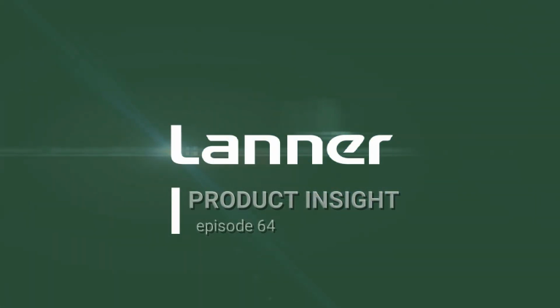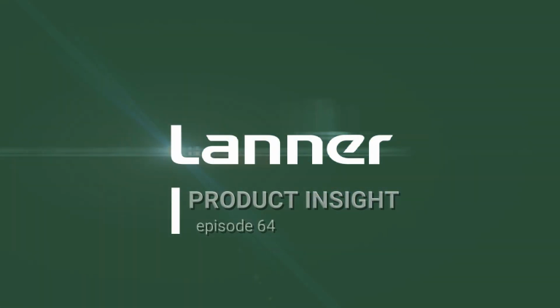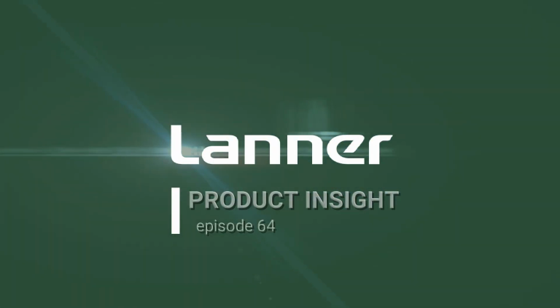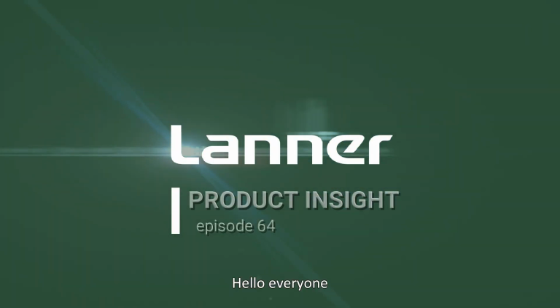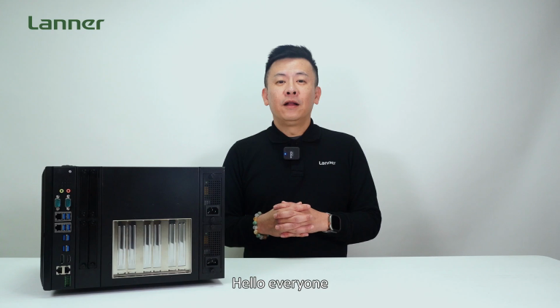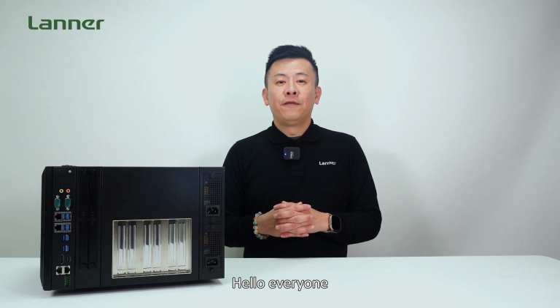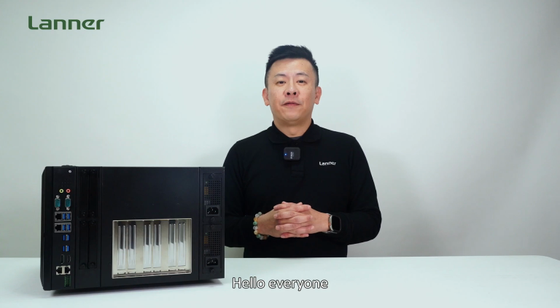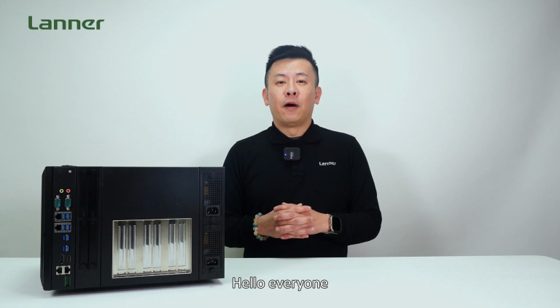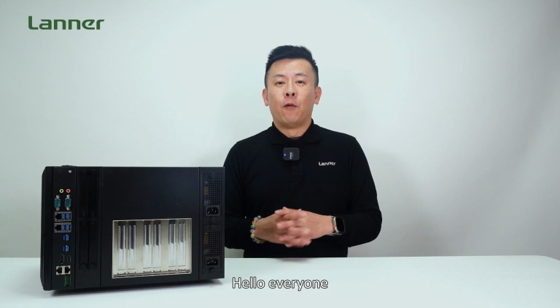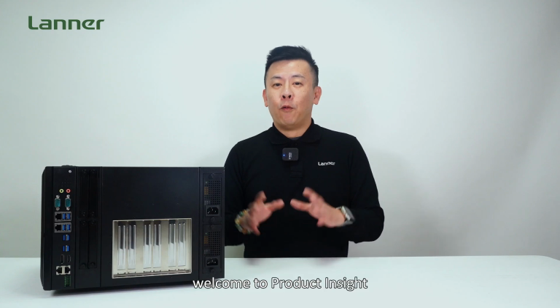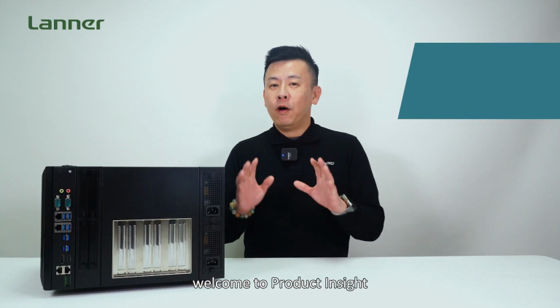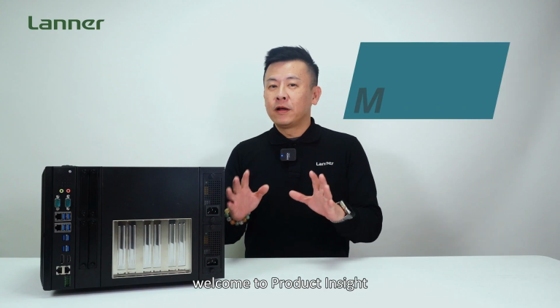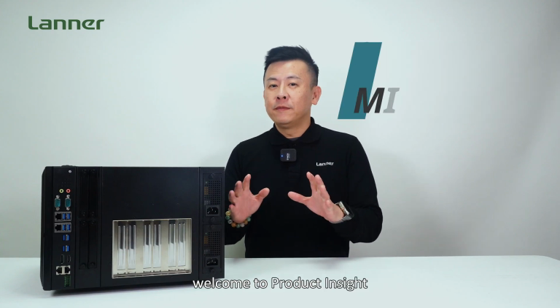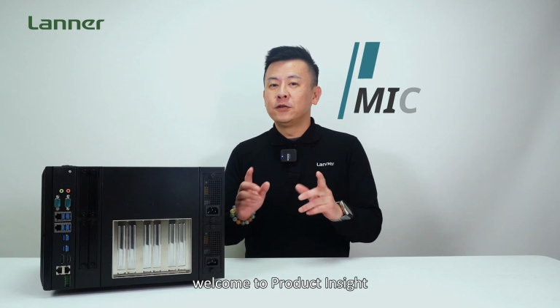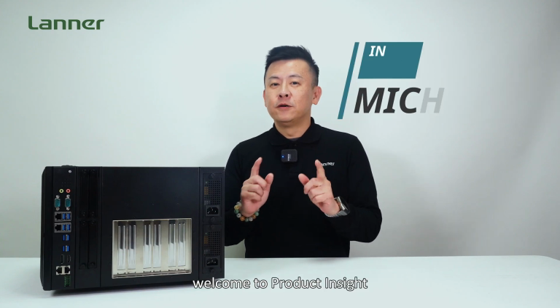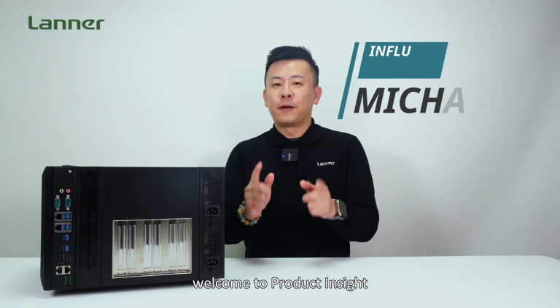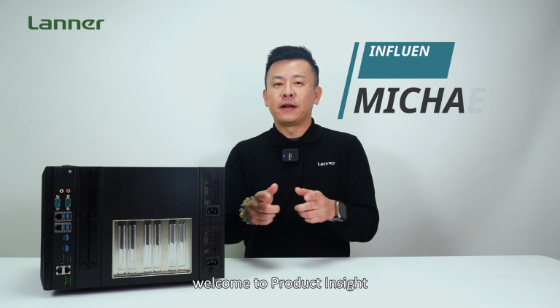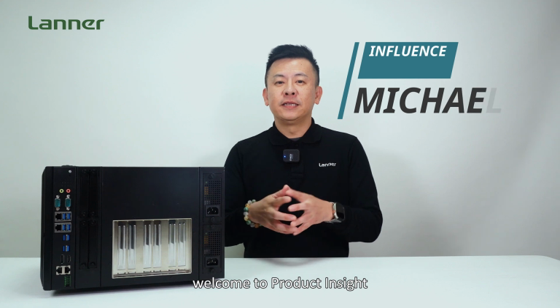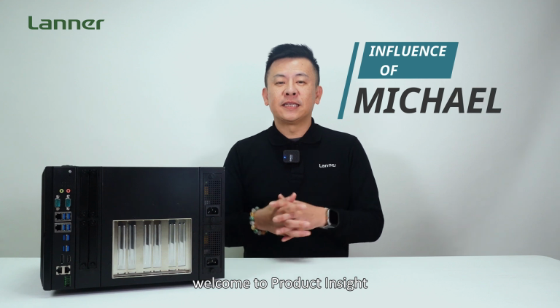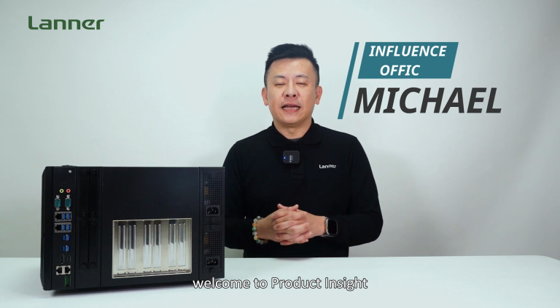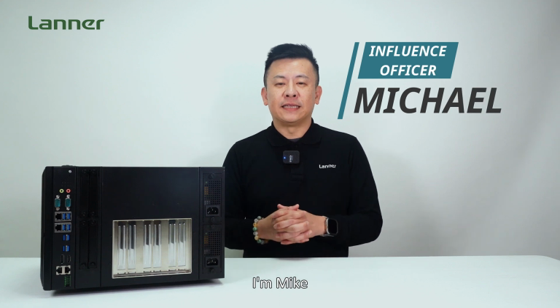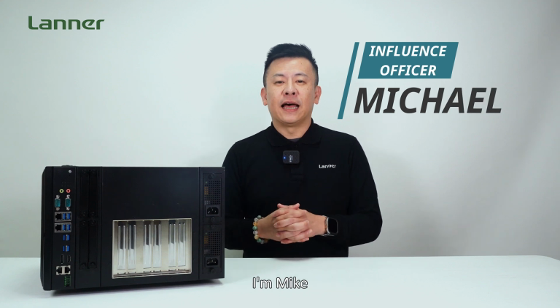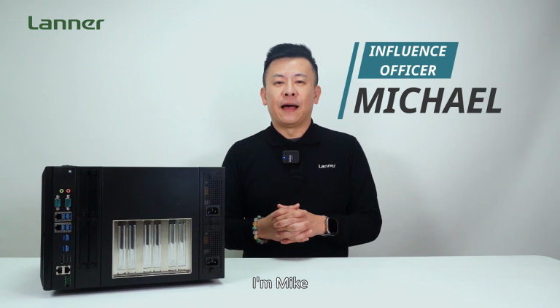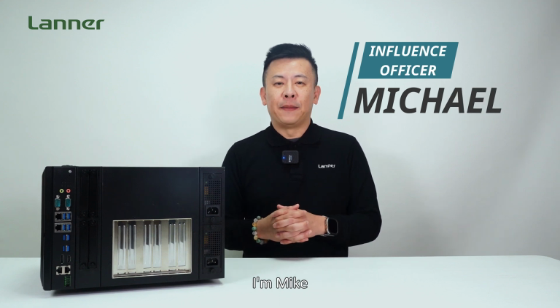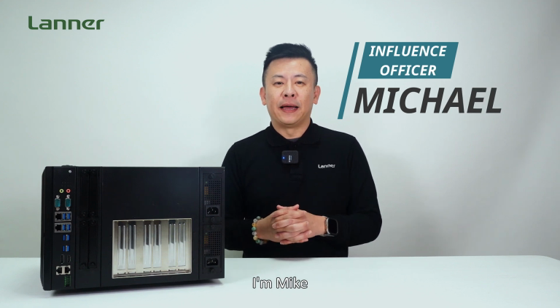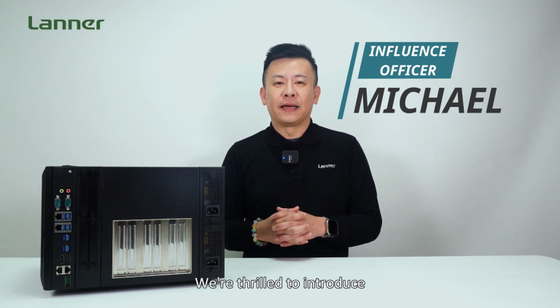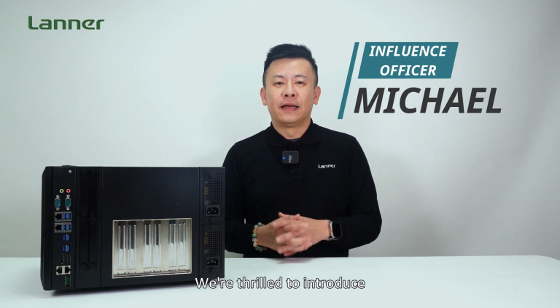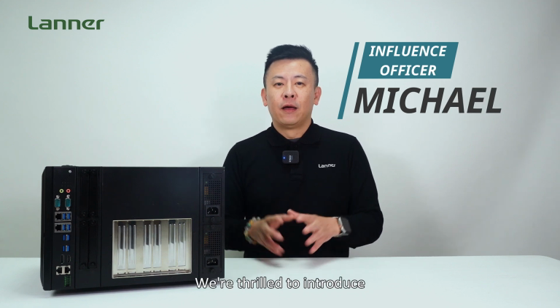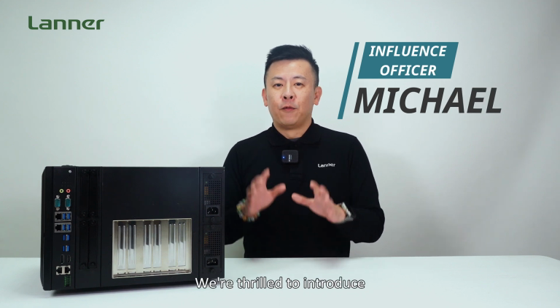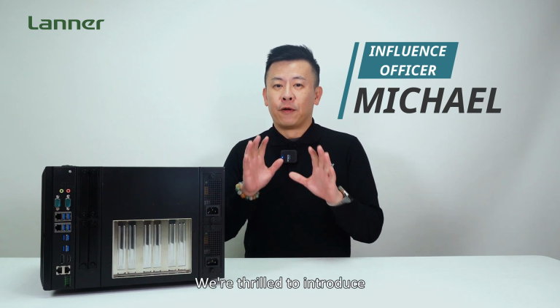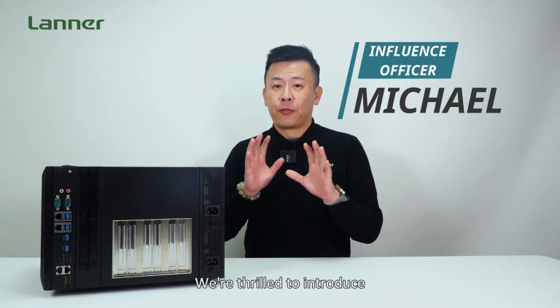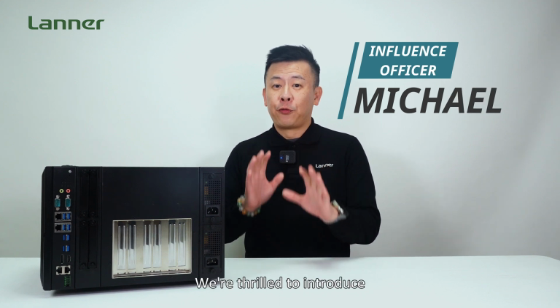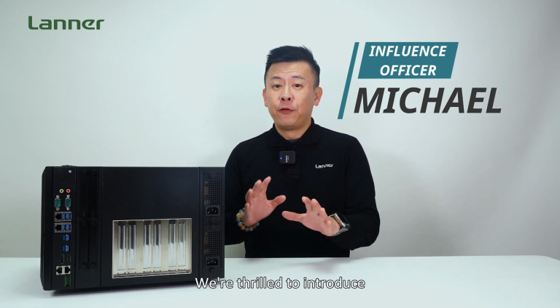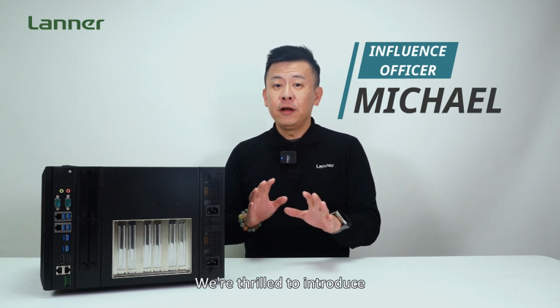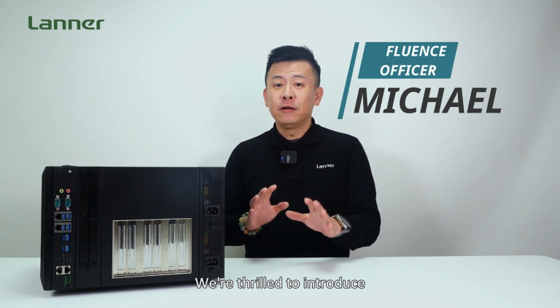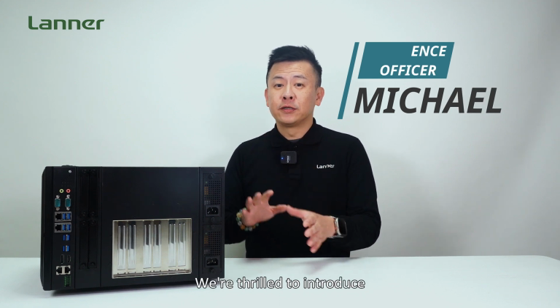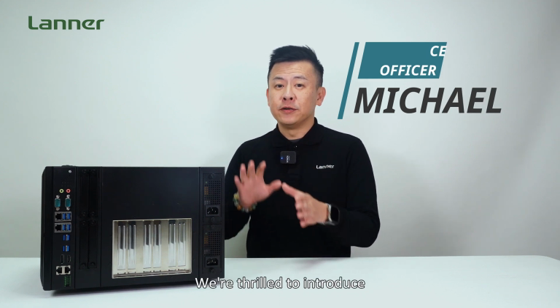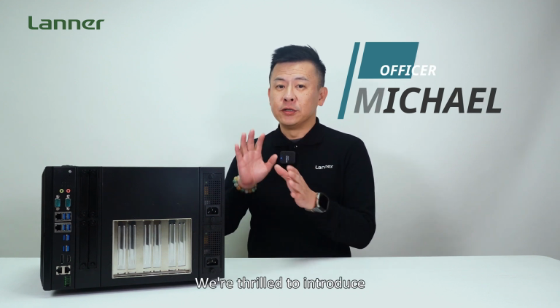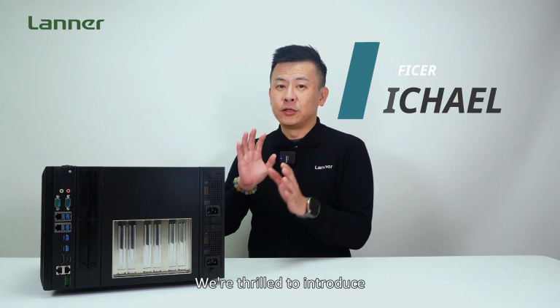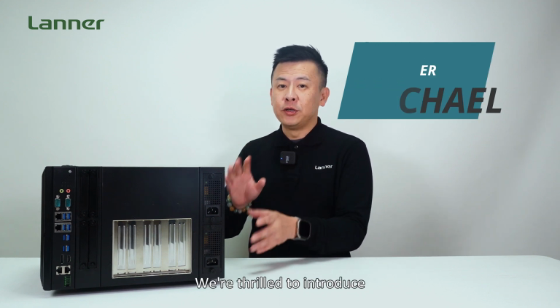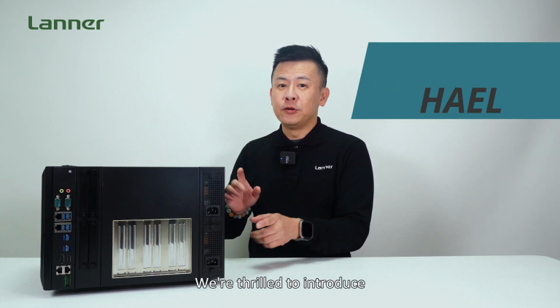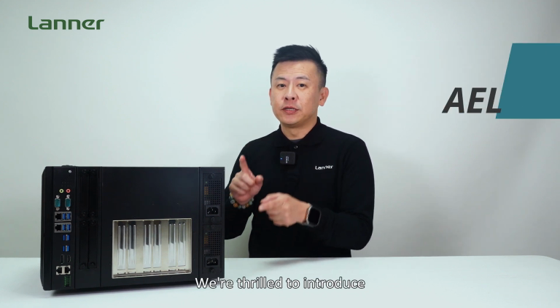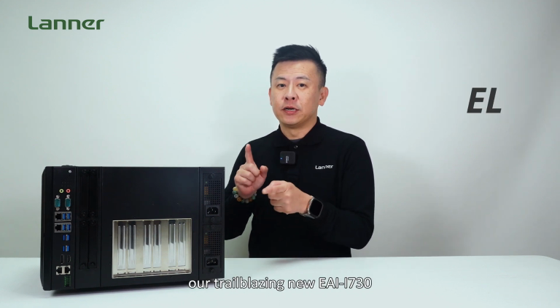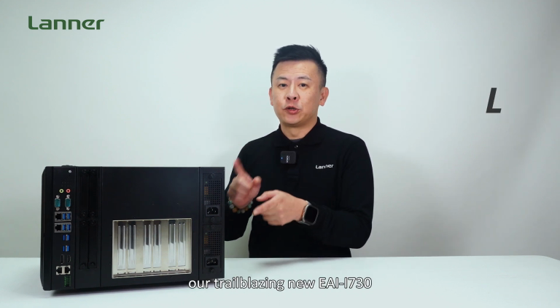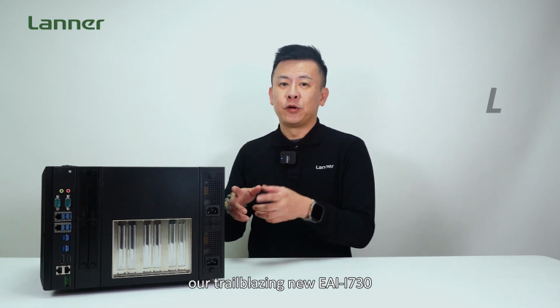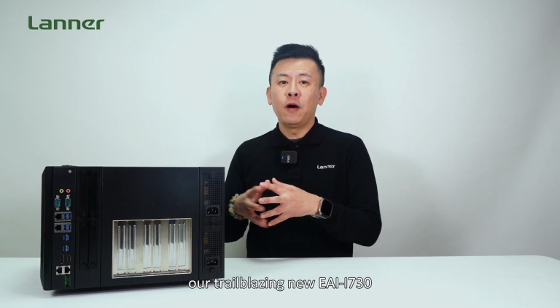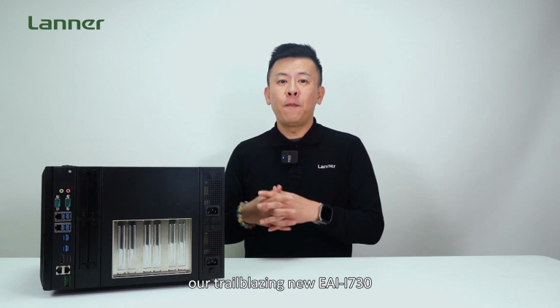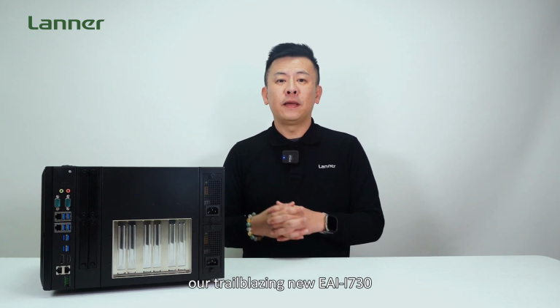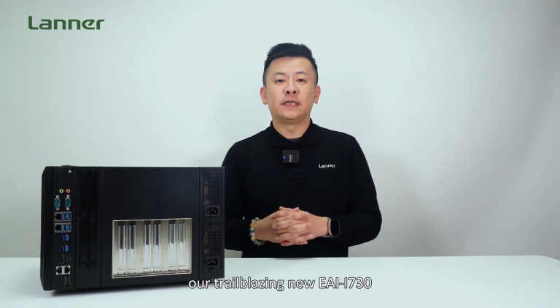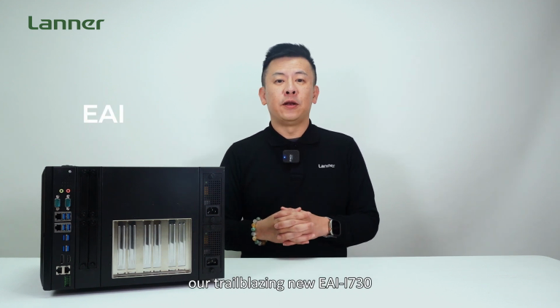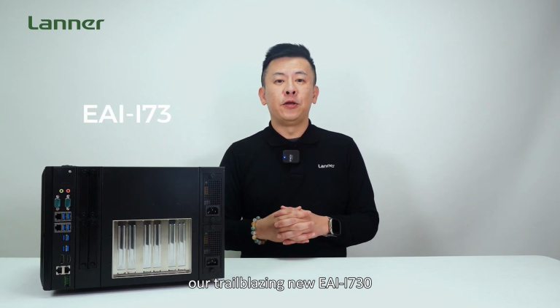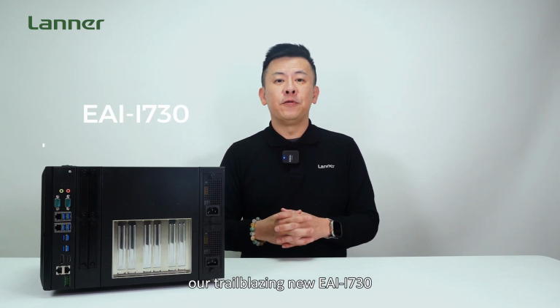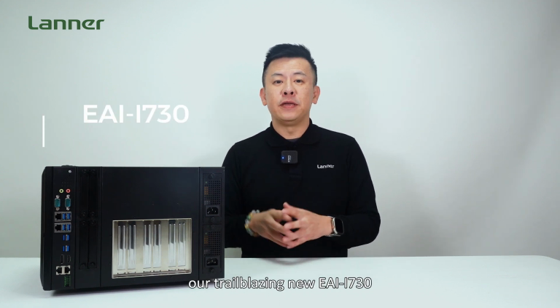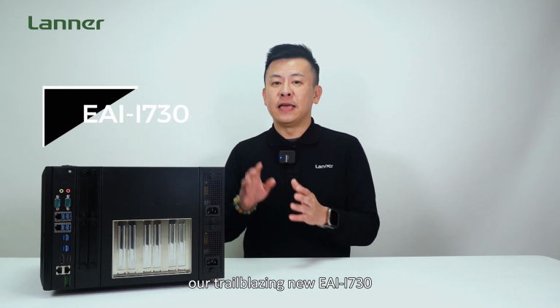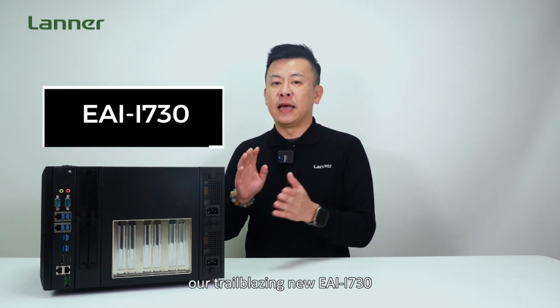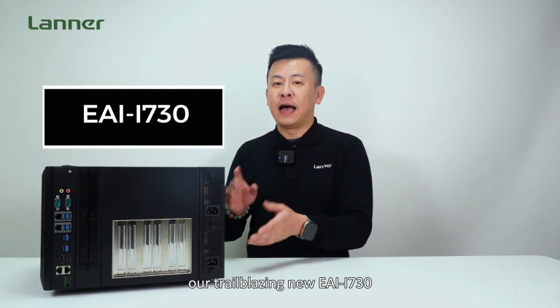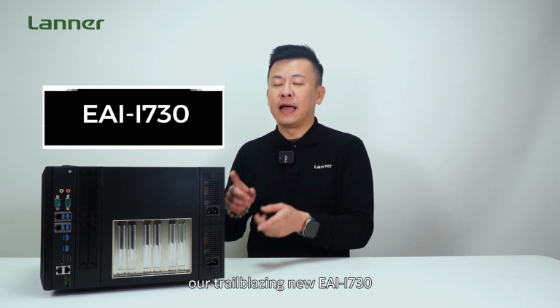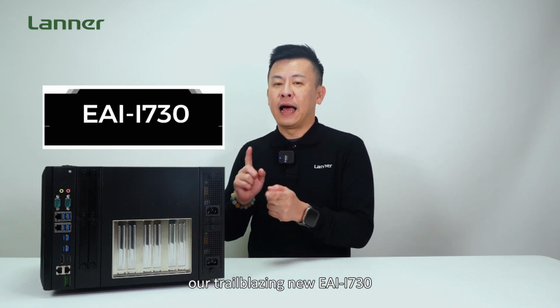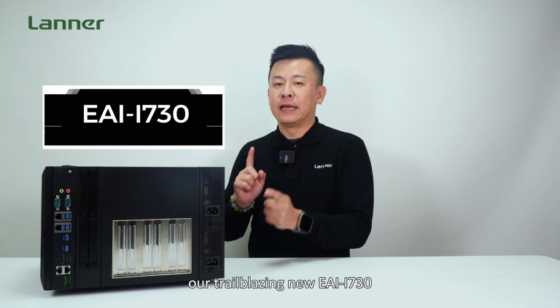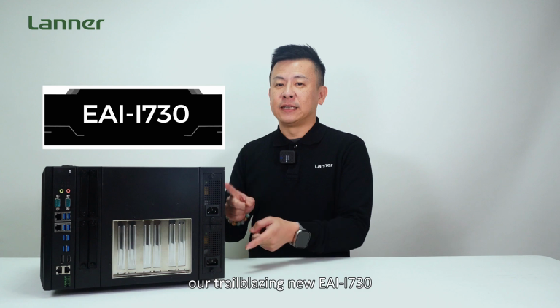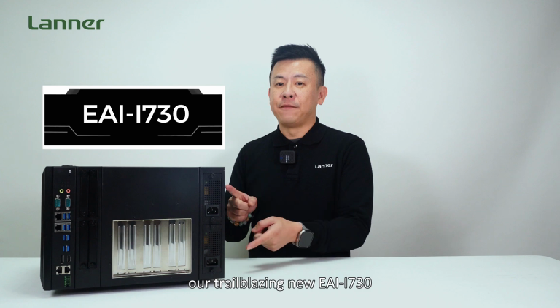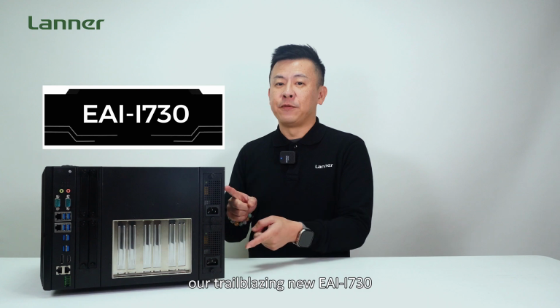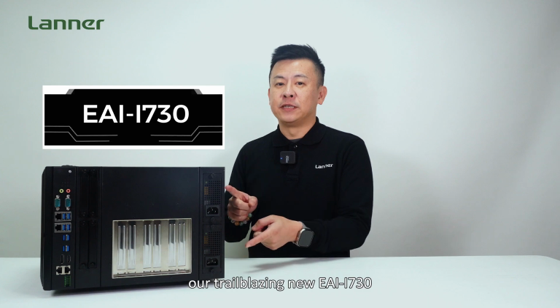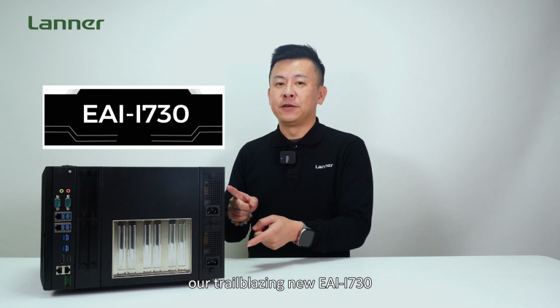Hello everyone, welcome to Parti Insight. I'm Mike. We're thrilled to introduce the trailblazing new EI i730.